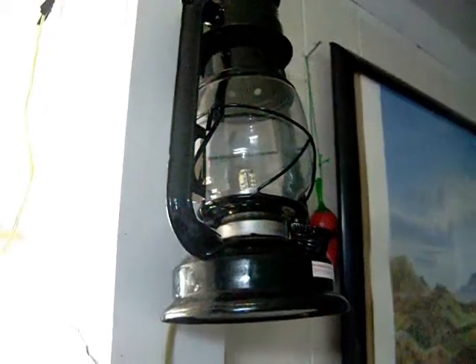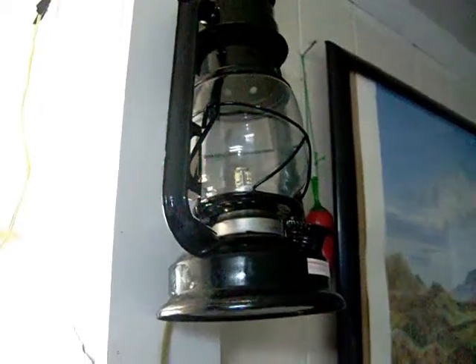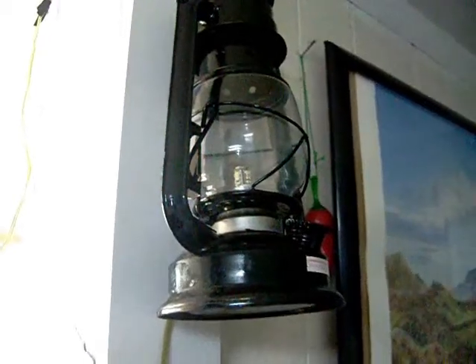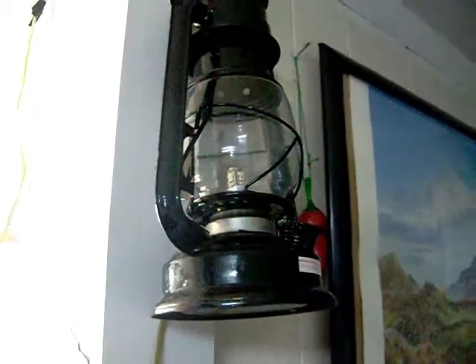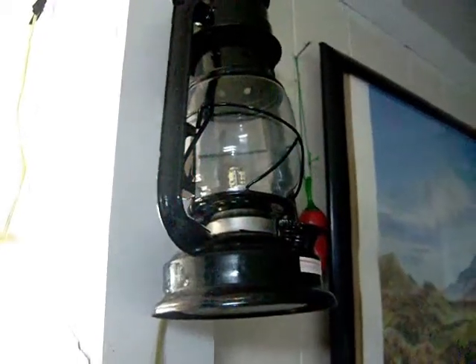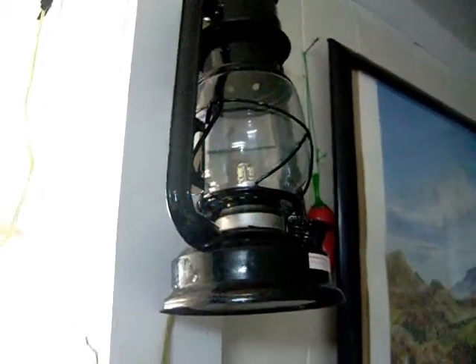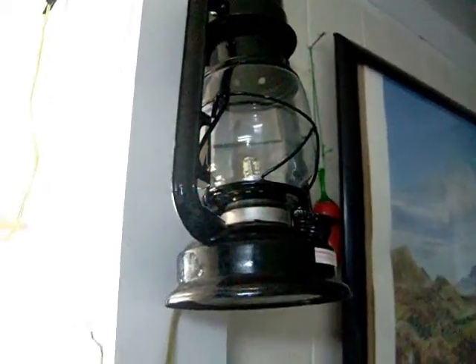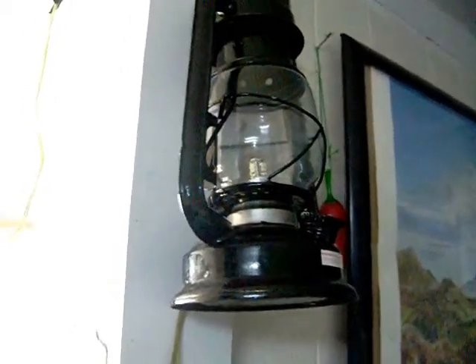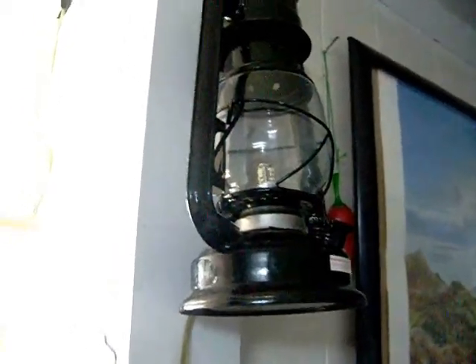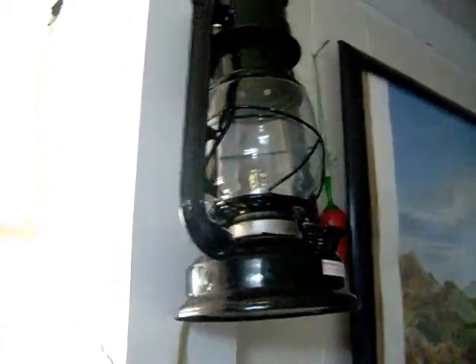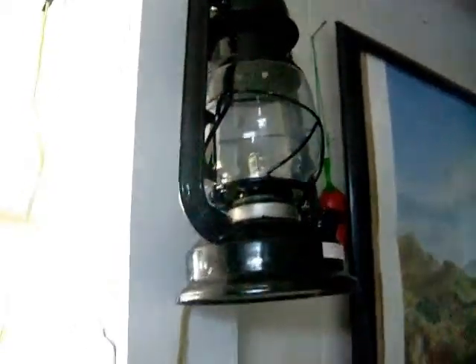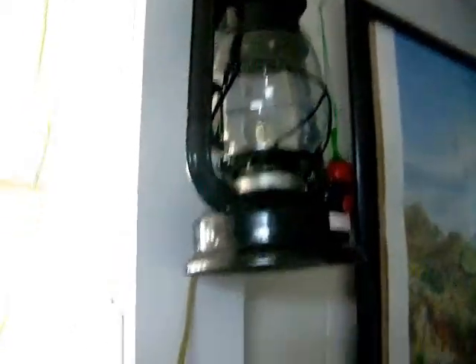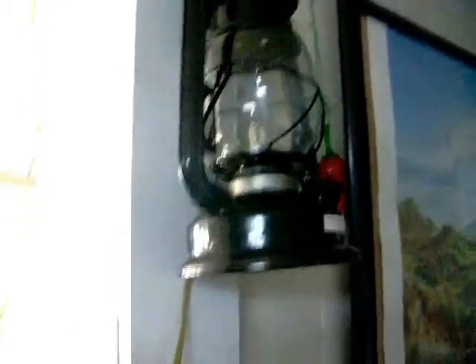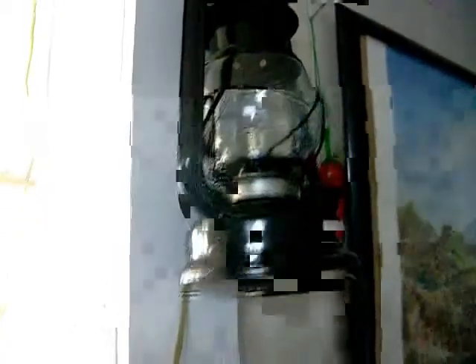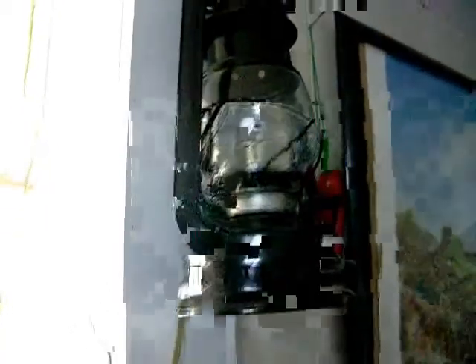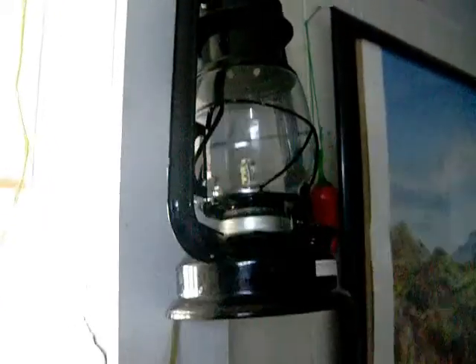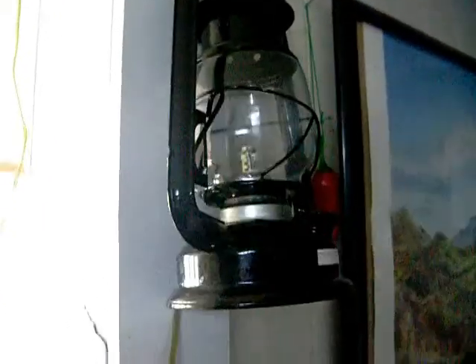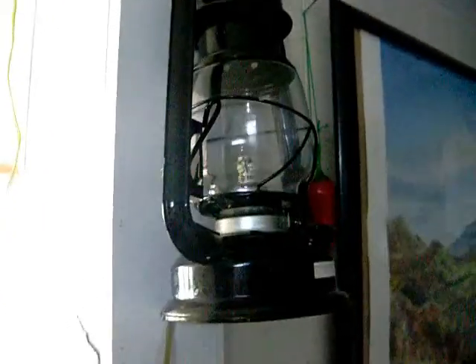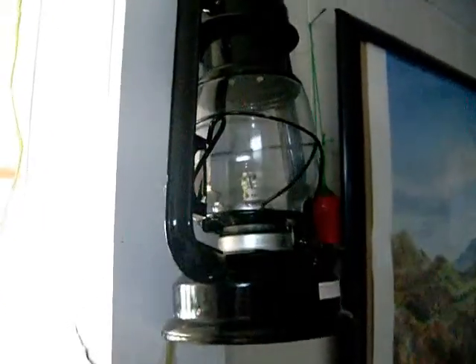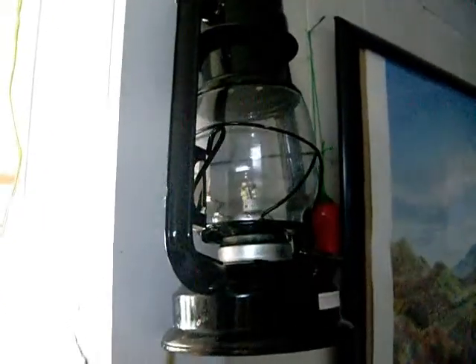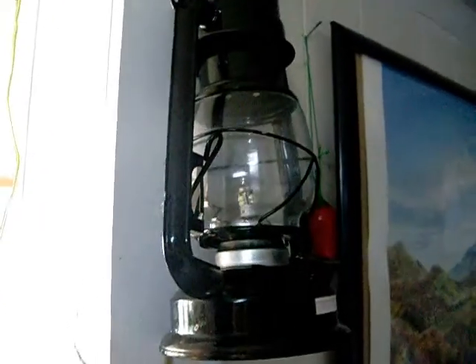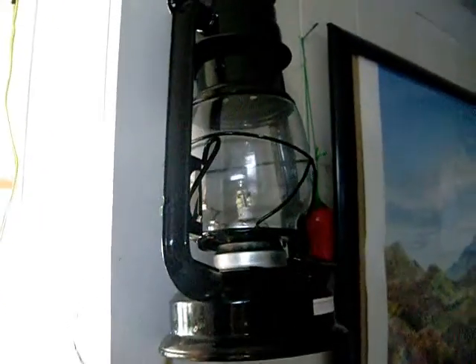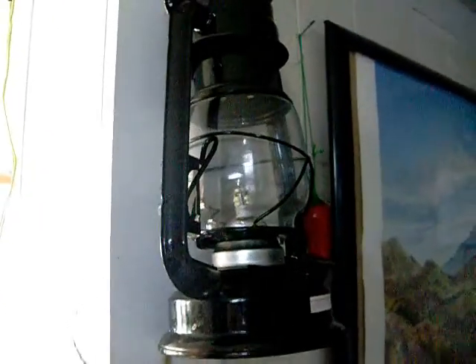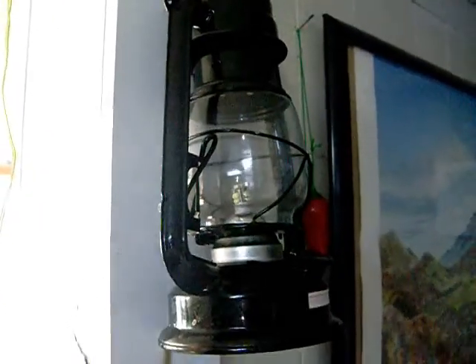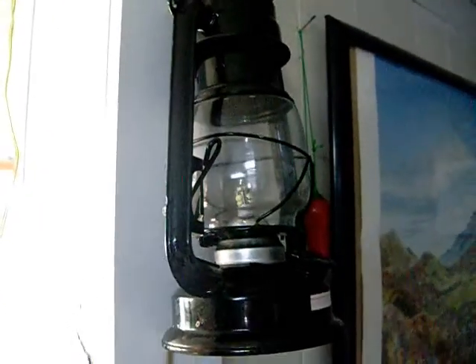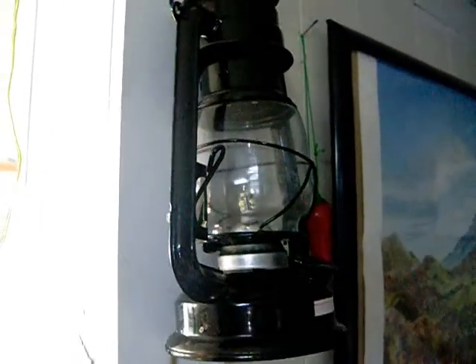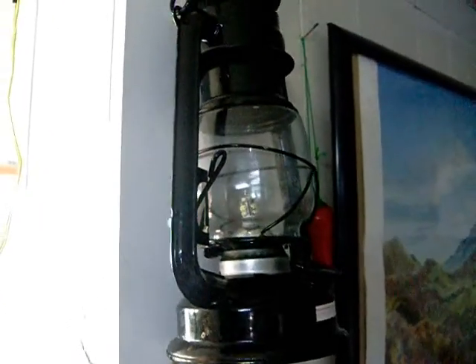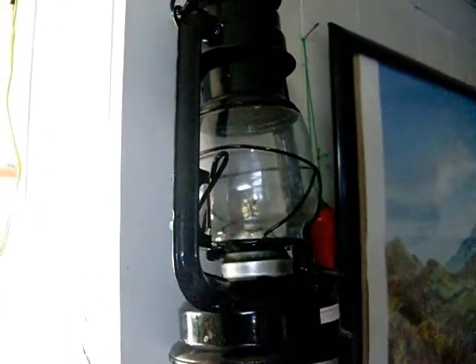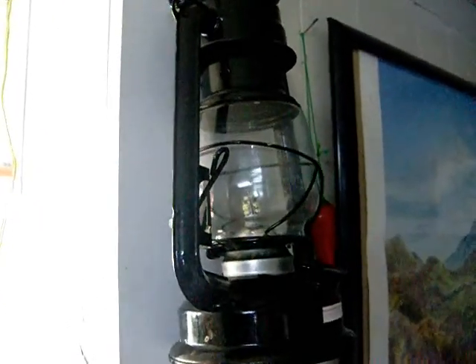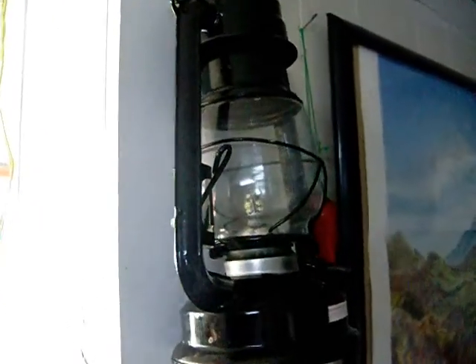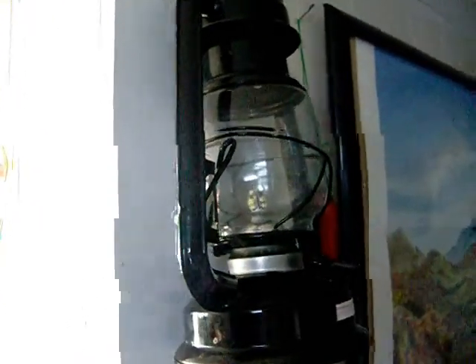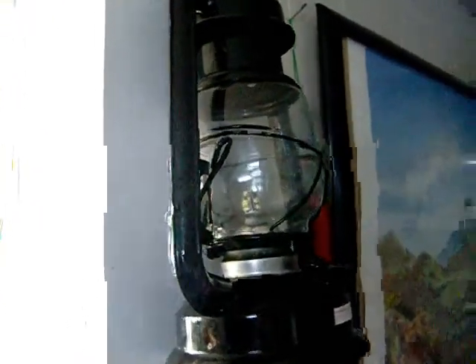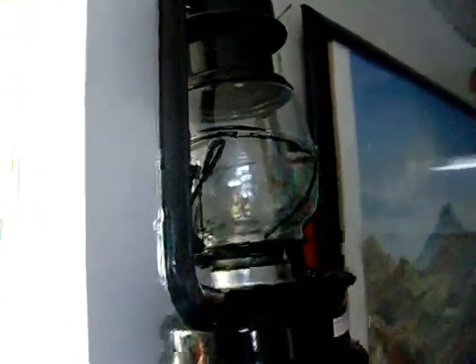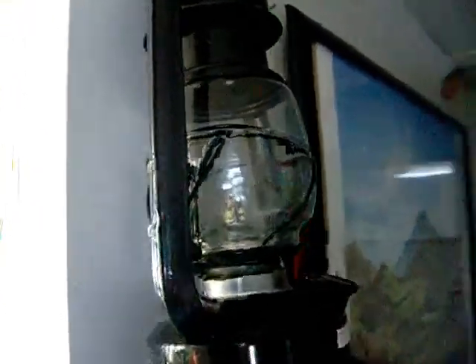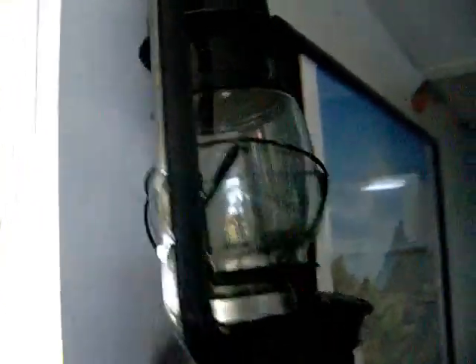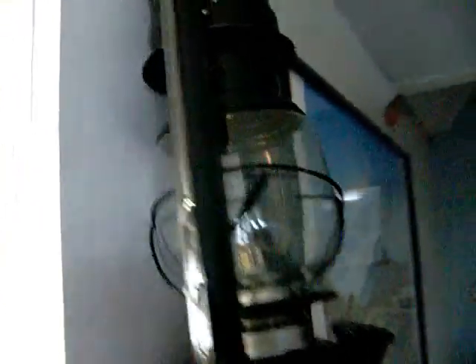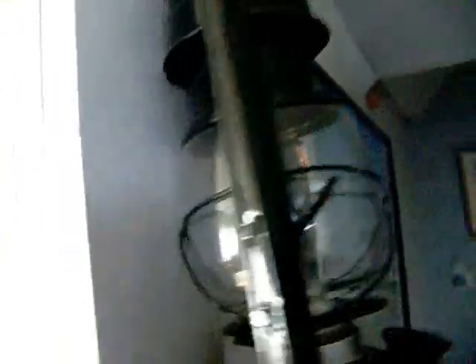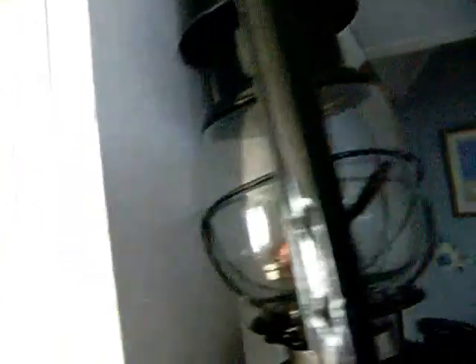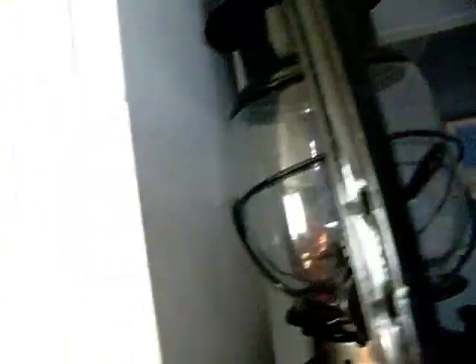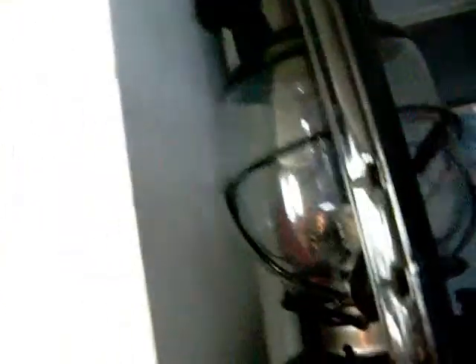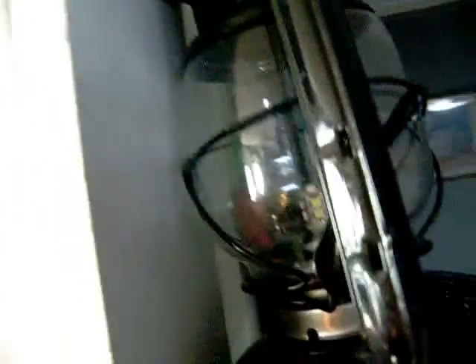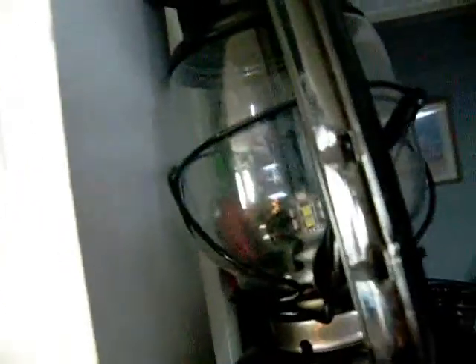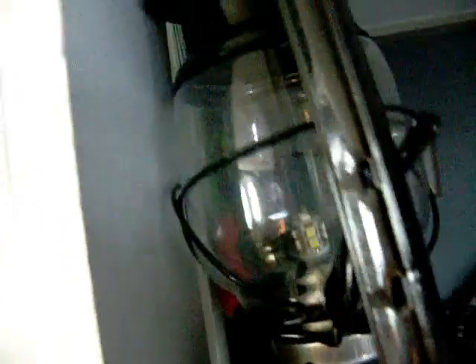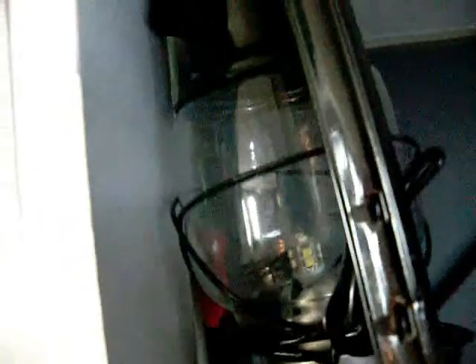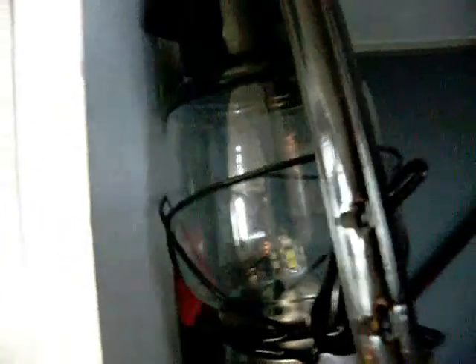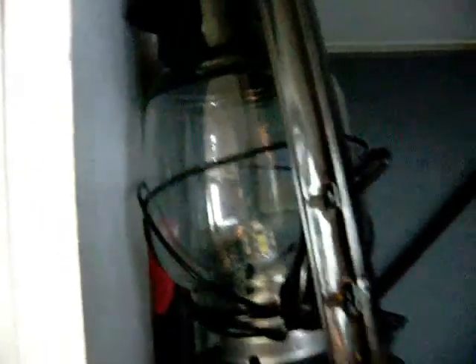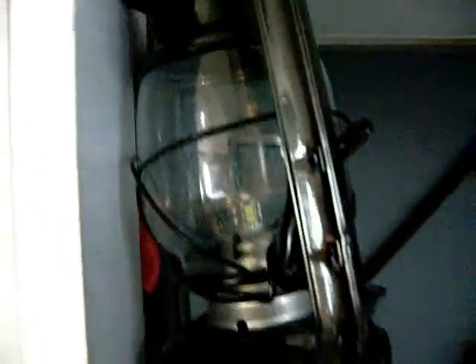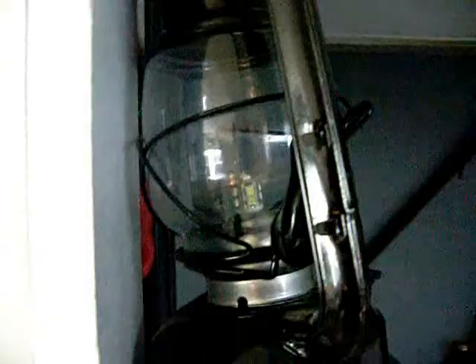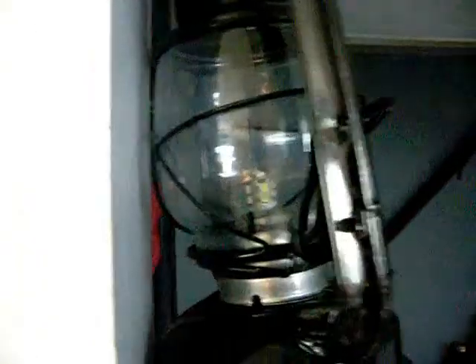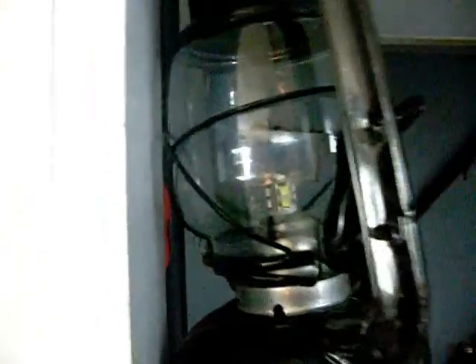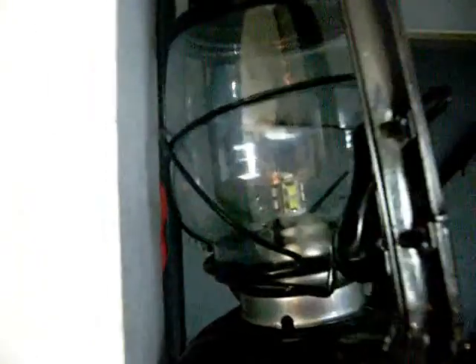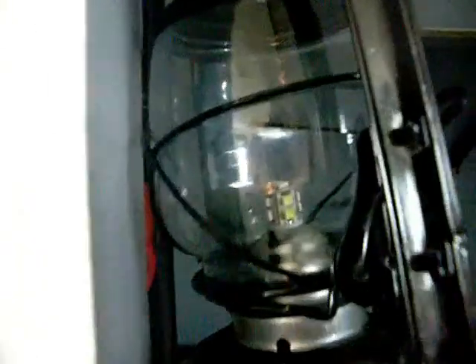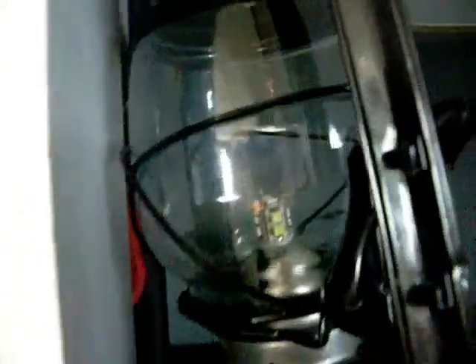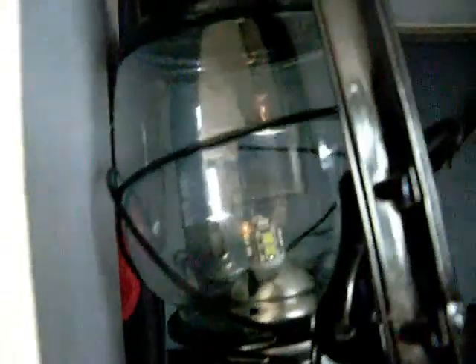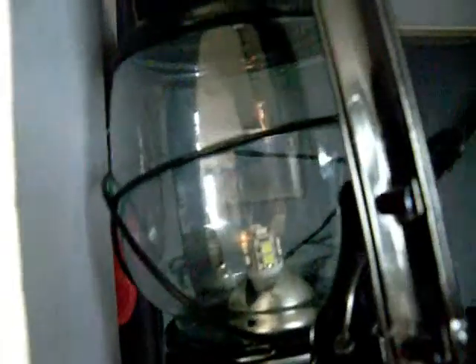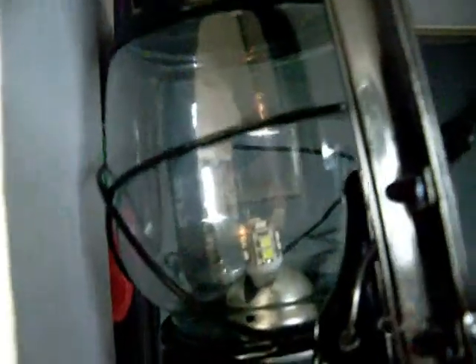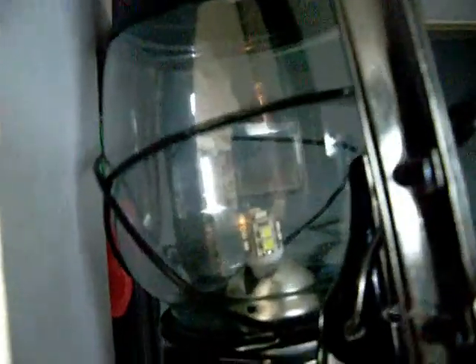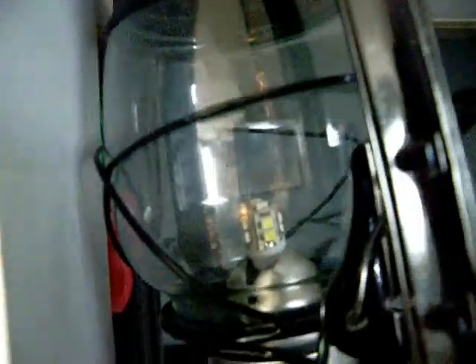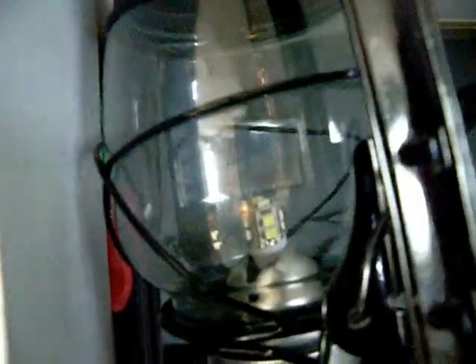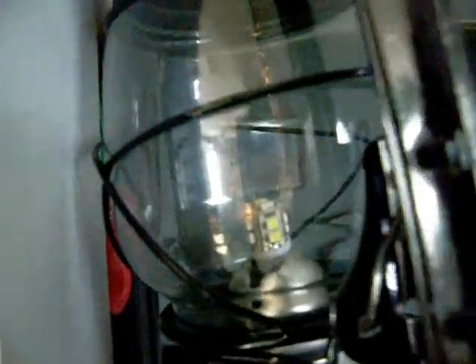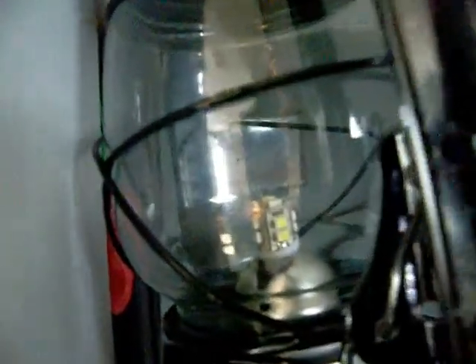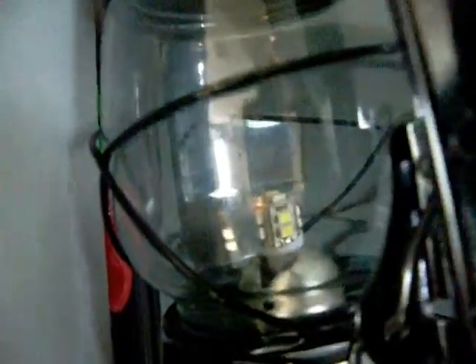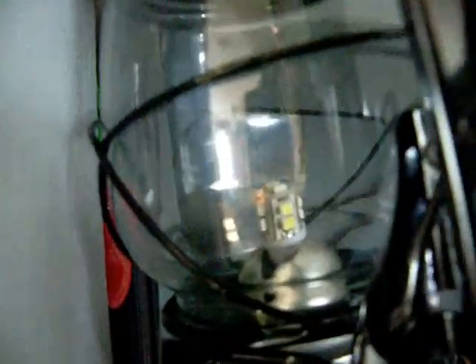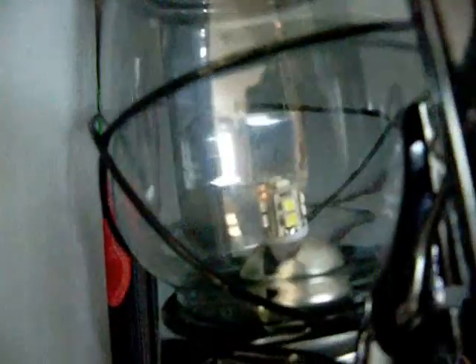There's a lamp here. It had an LED put in it — you can see the LED inside.